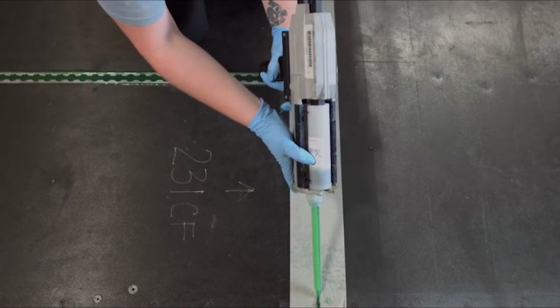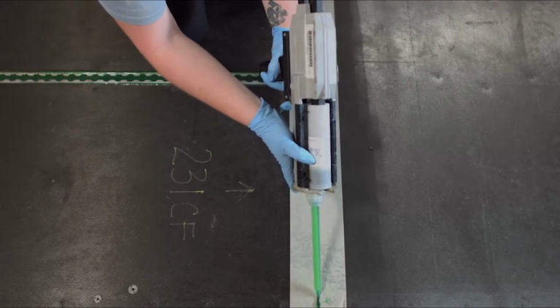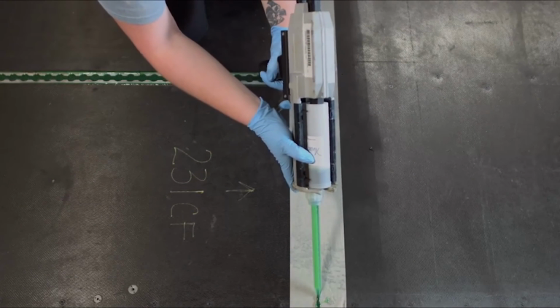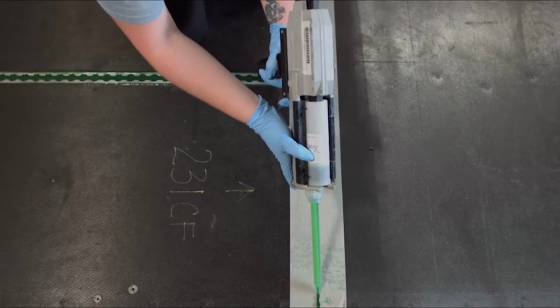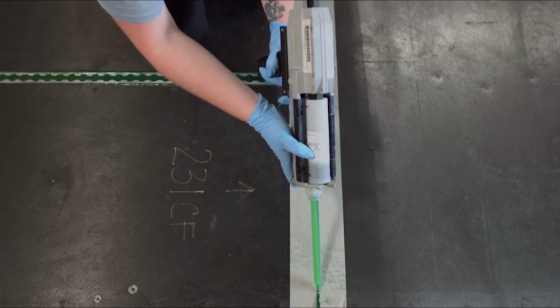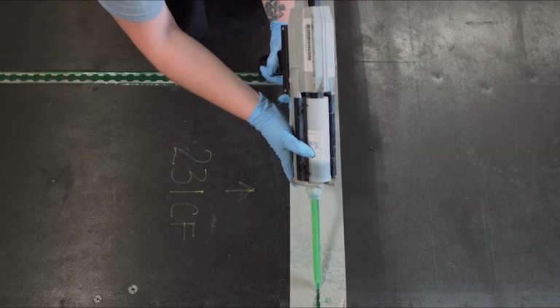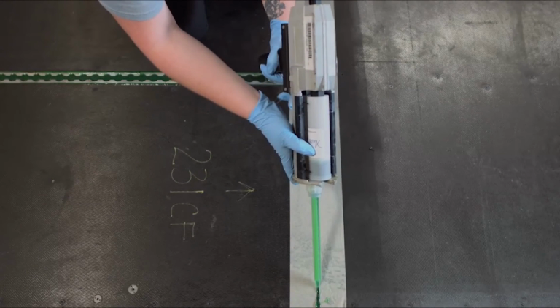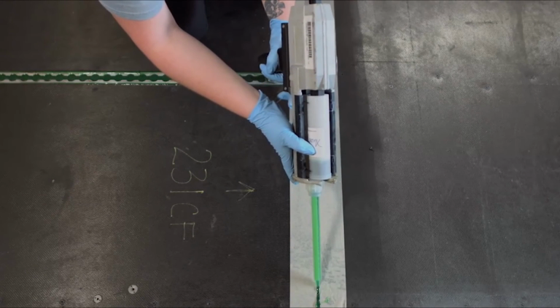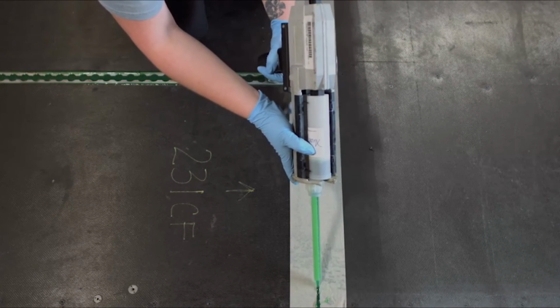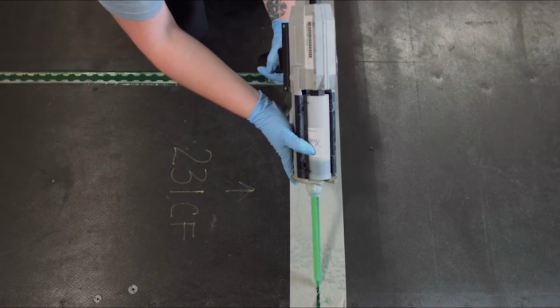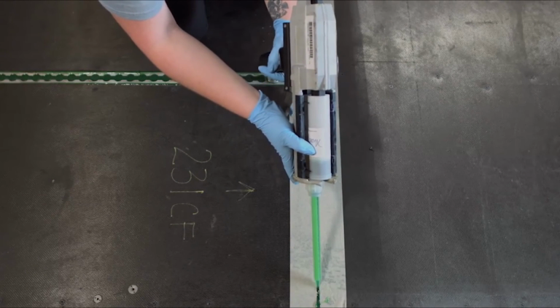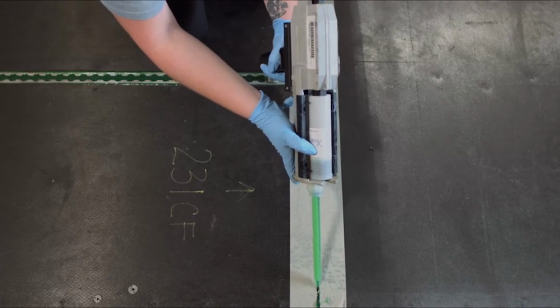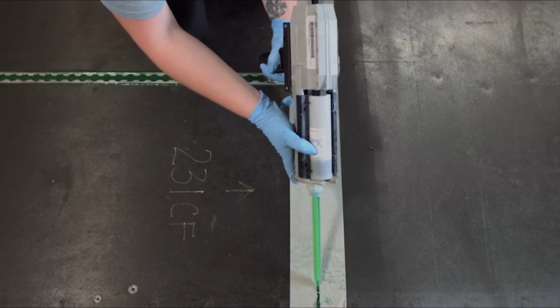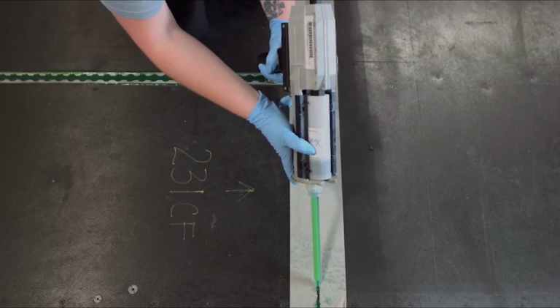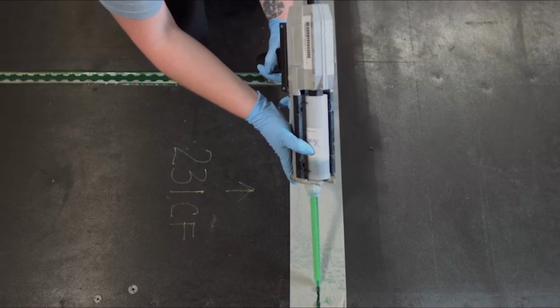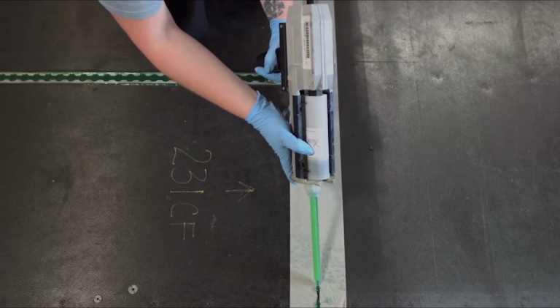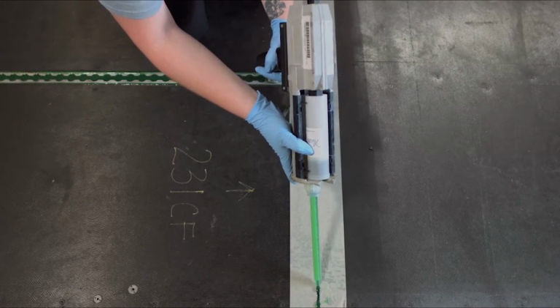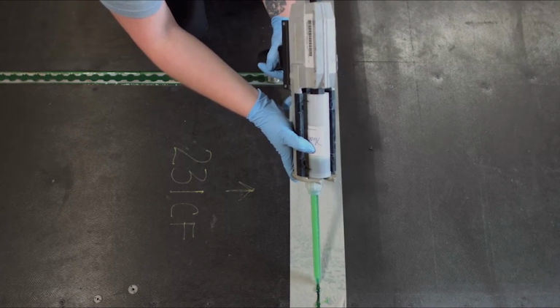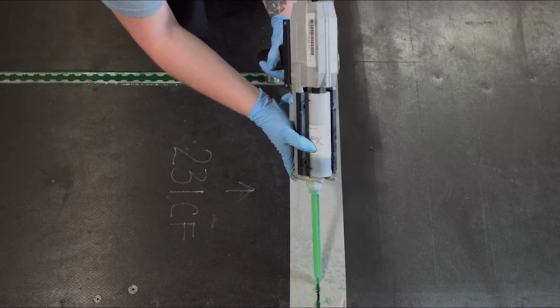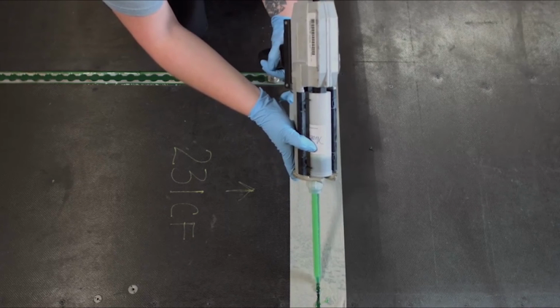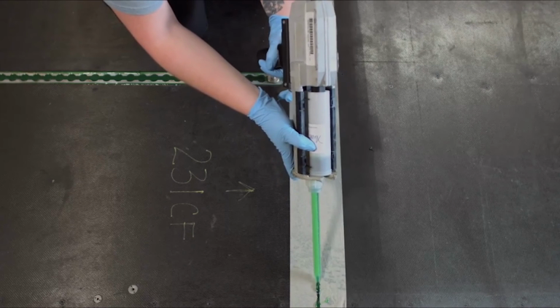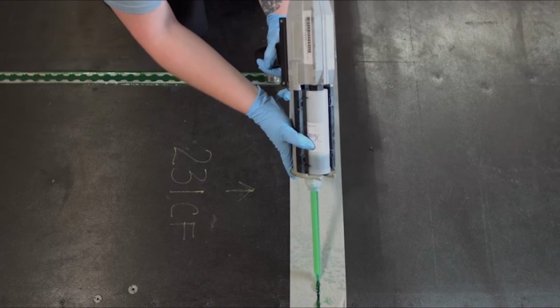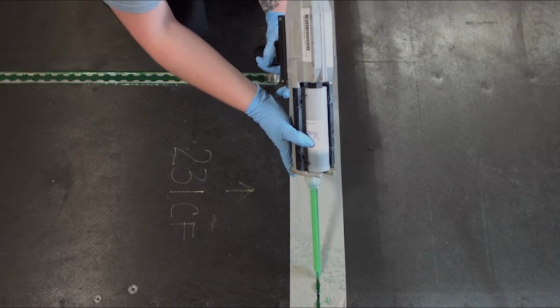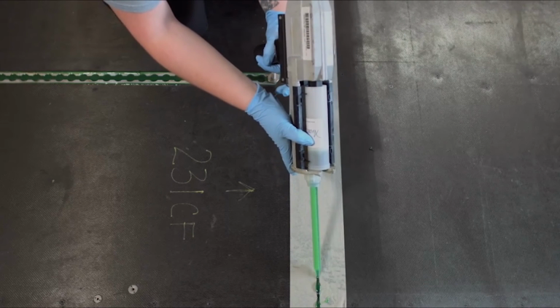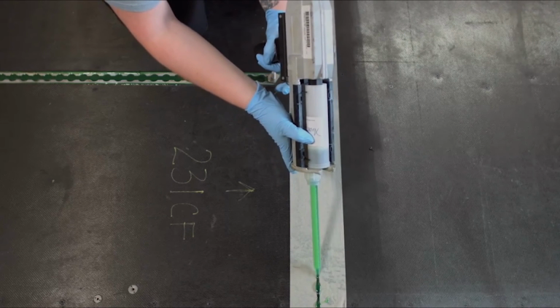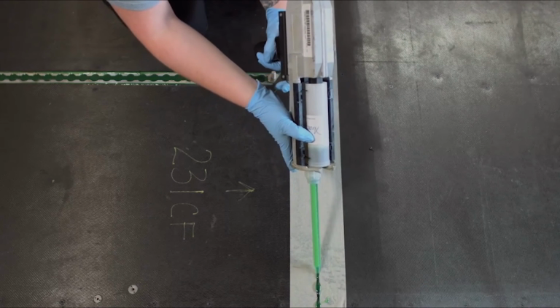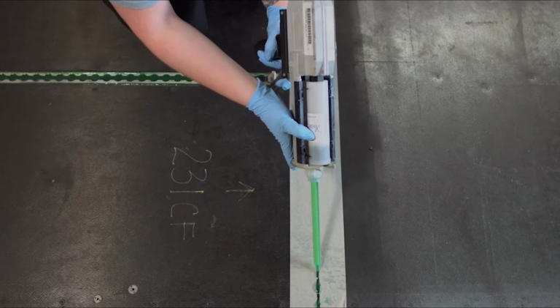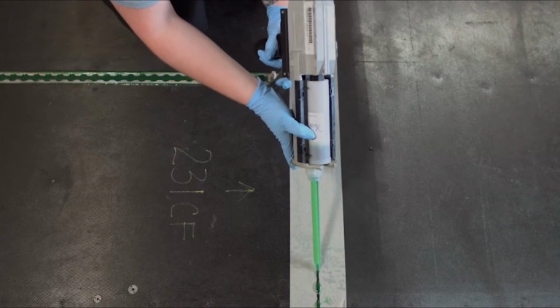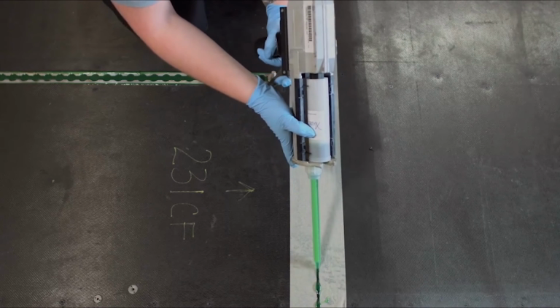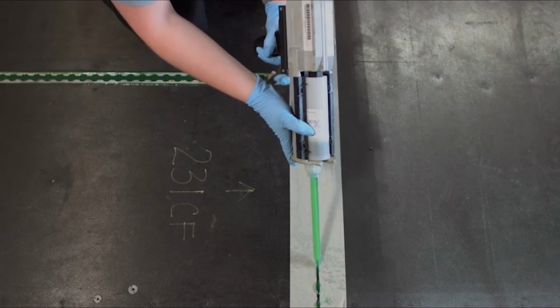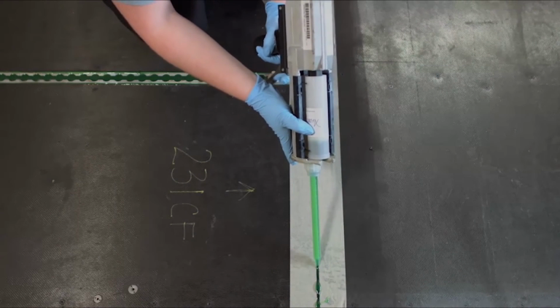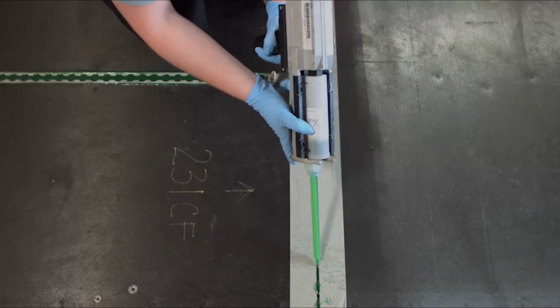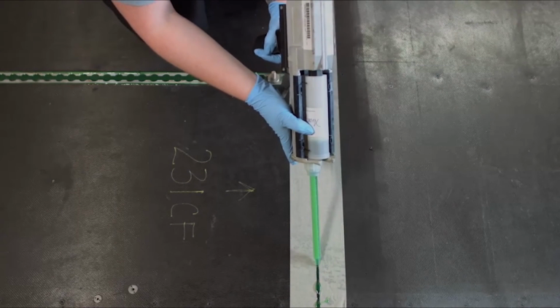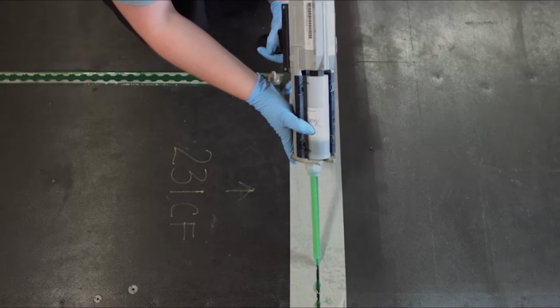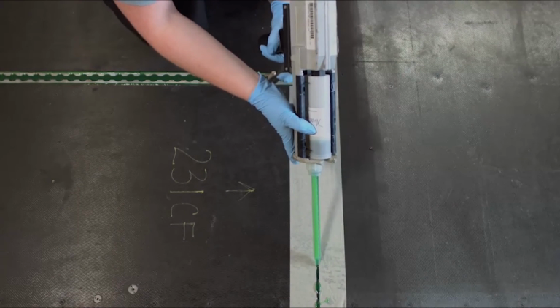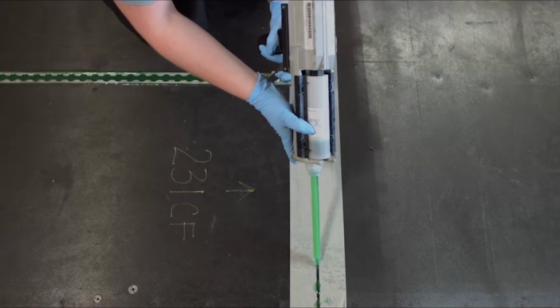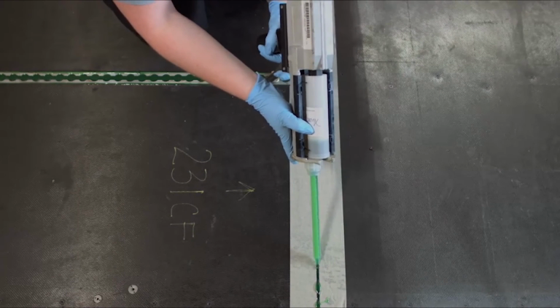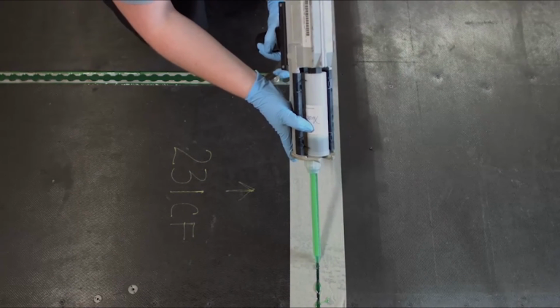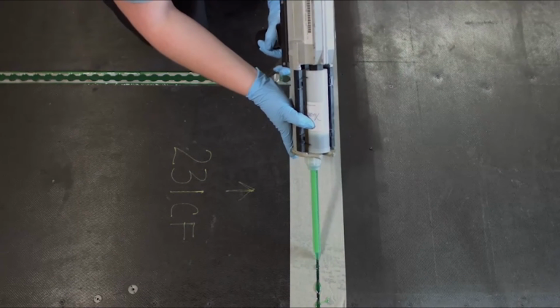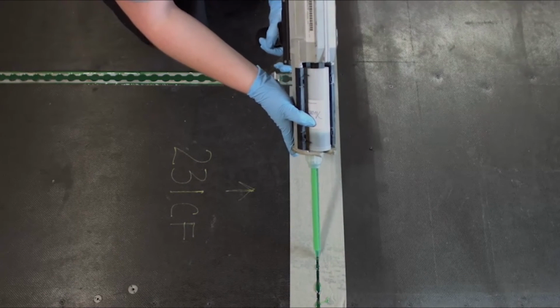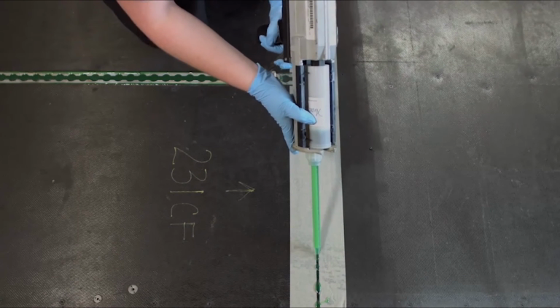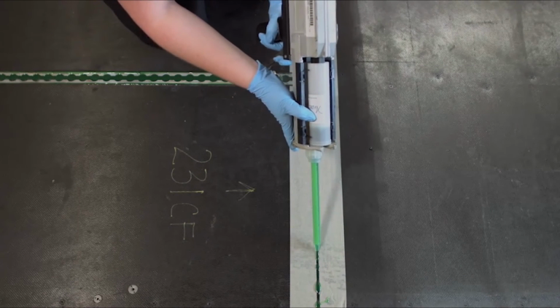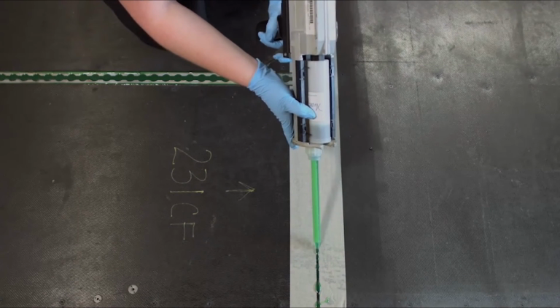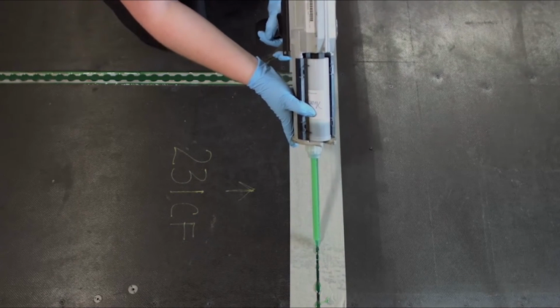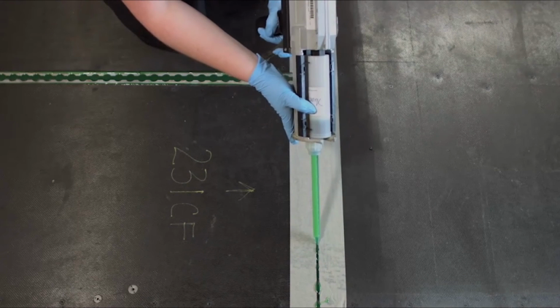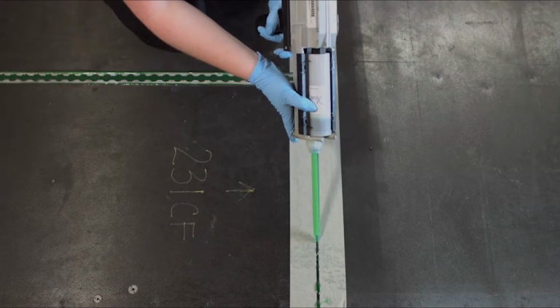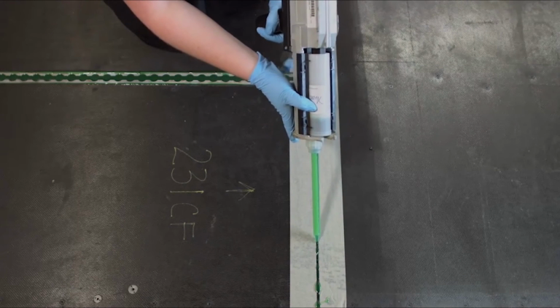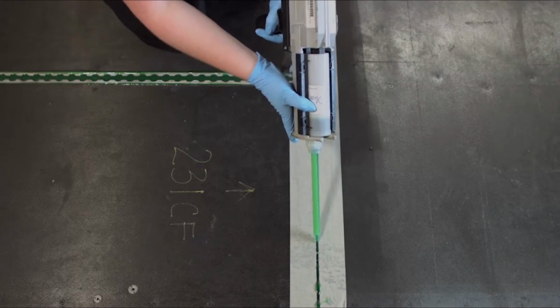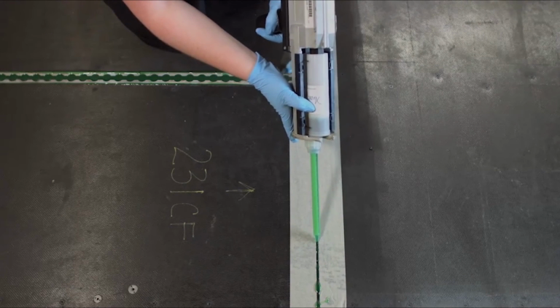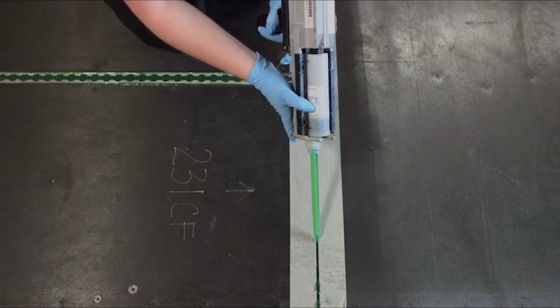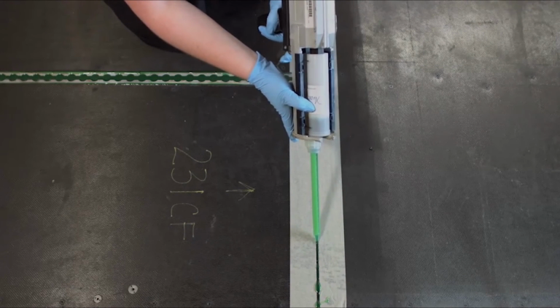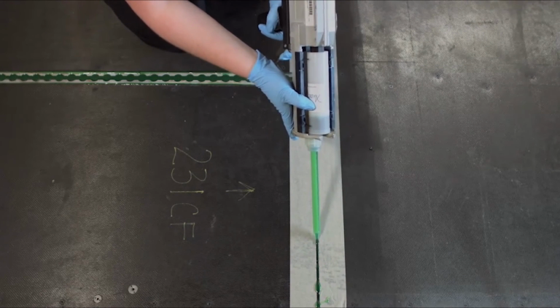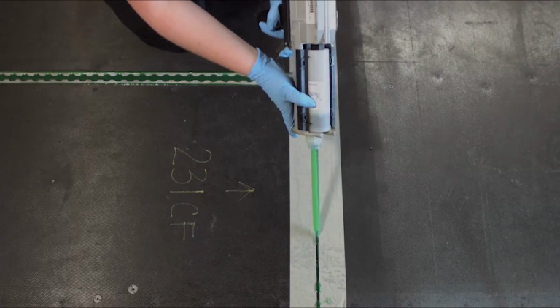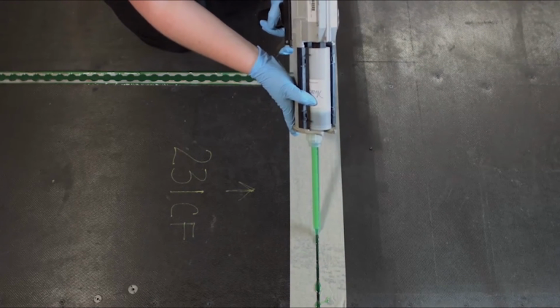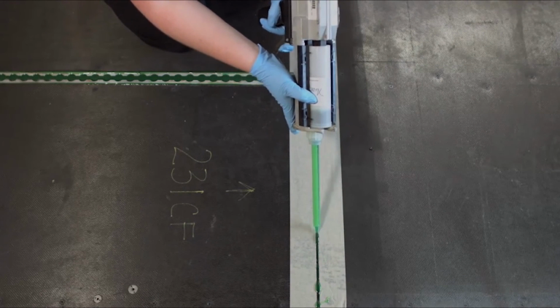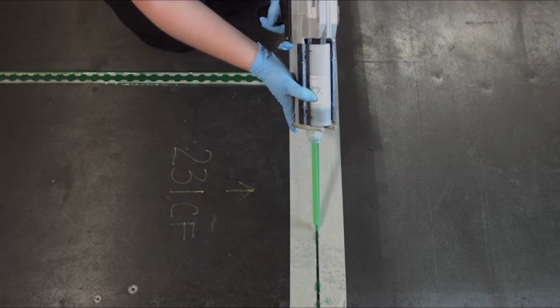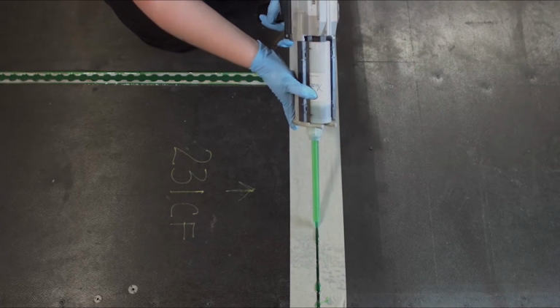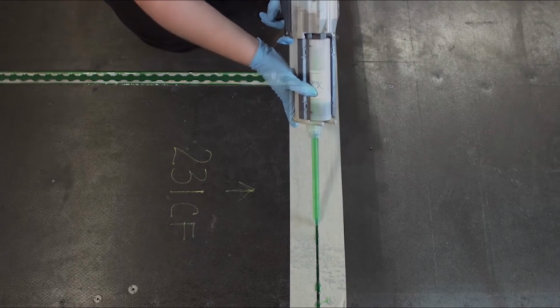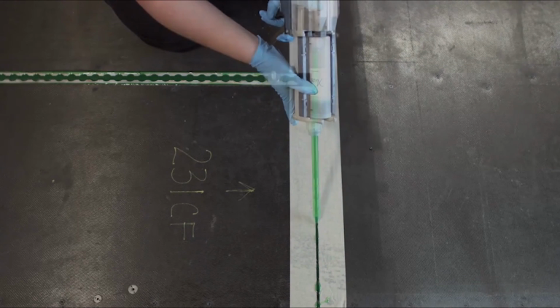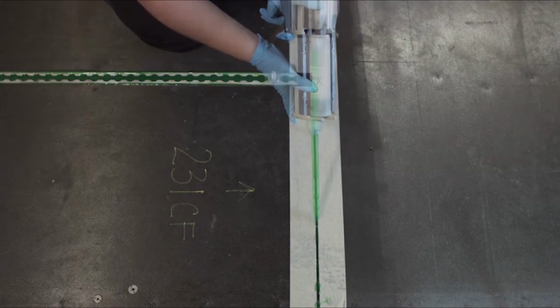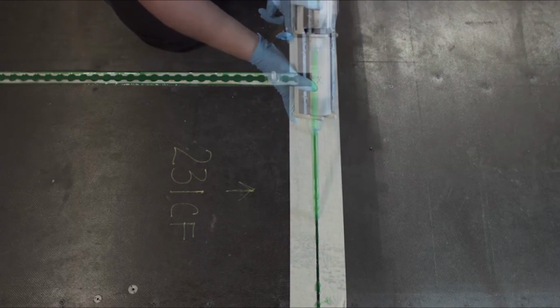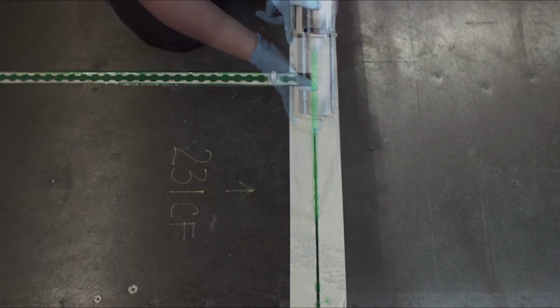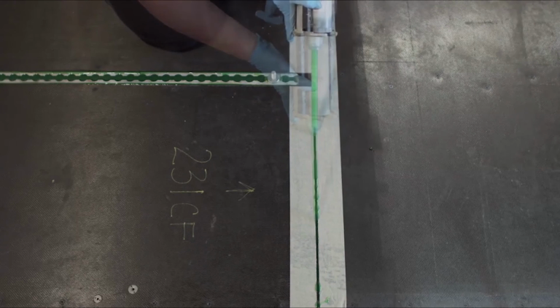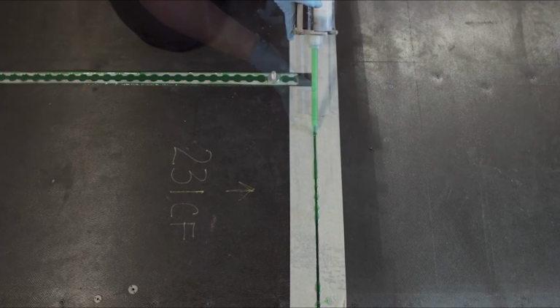Begin filling floor panel seams, making multiple passes as self-leveling green settles into place. Leave no voids or gaps in sealant lines.